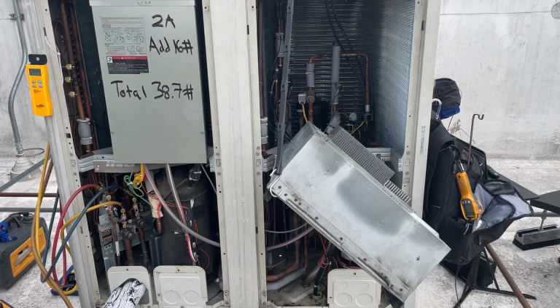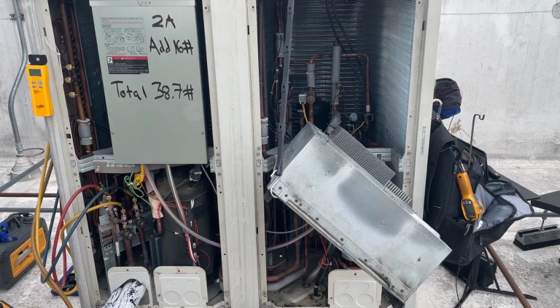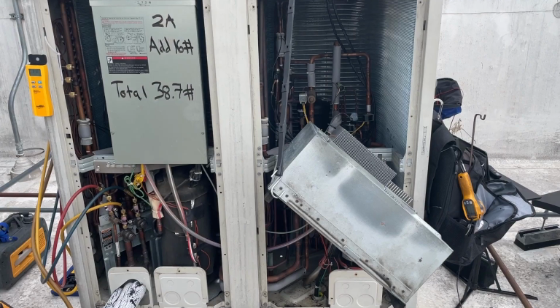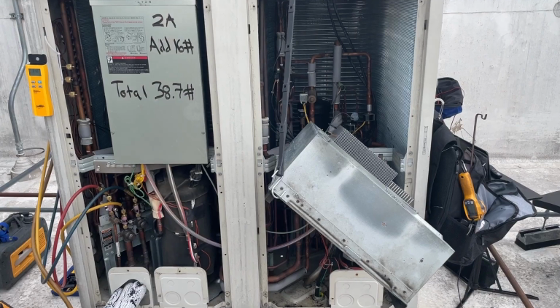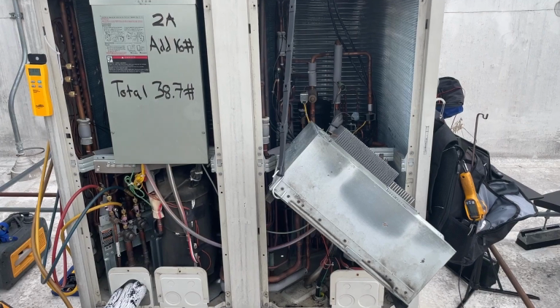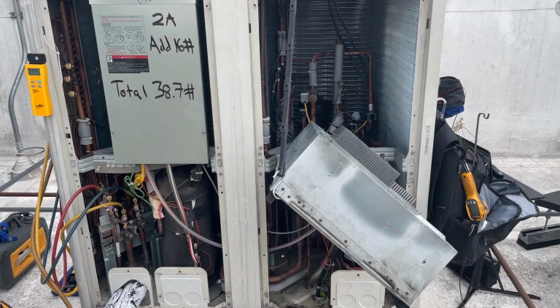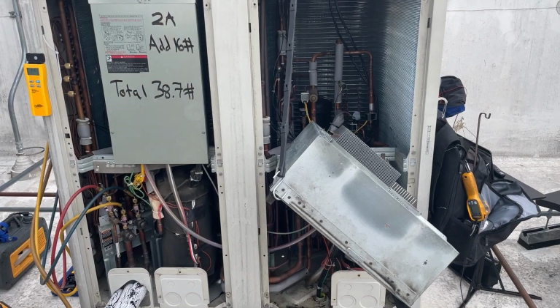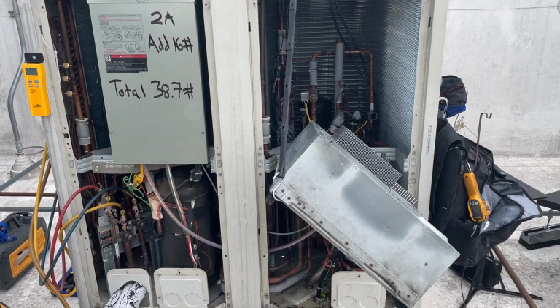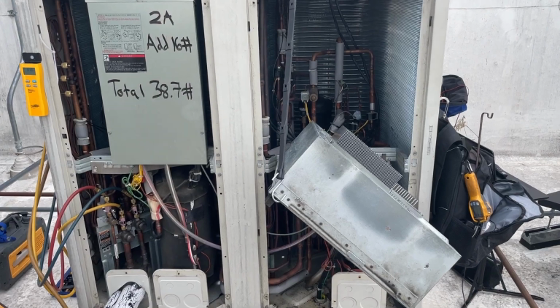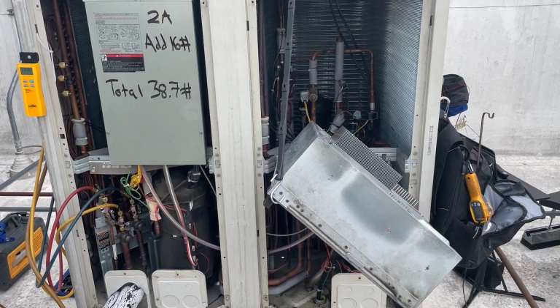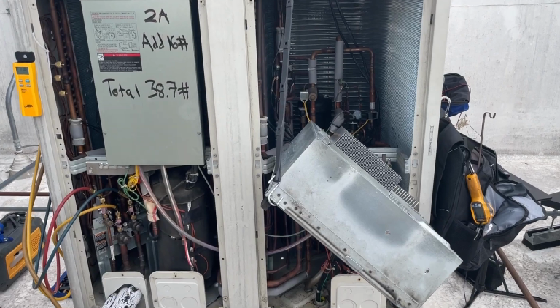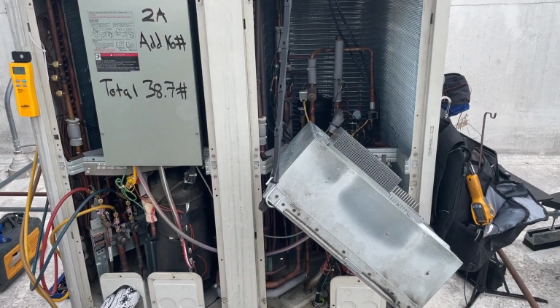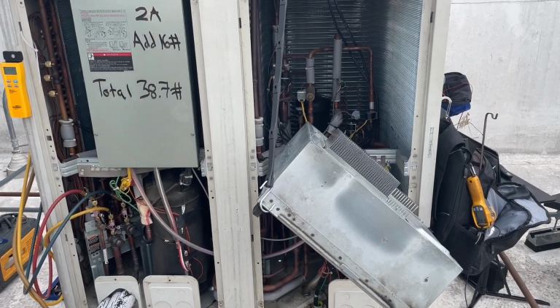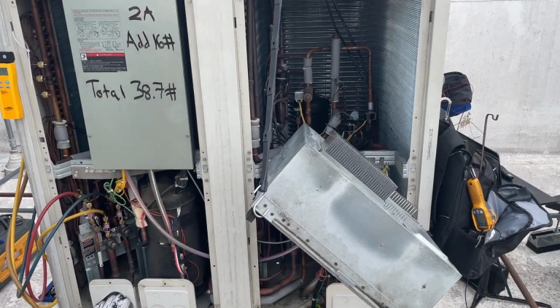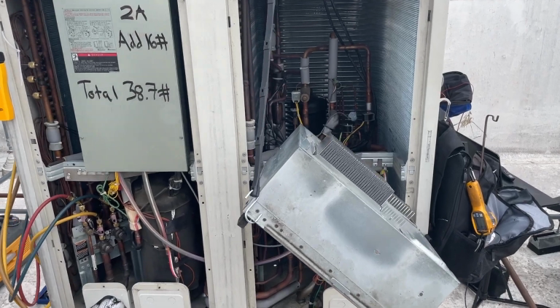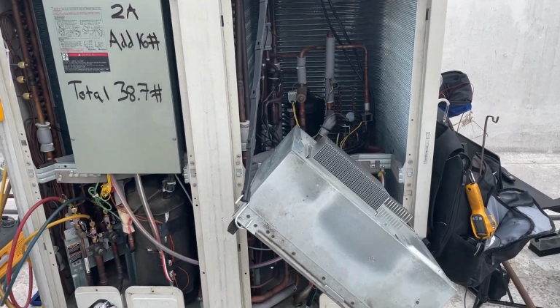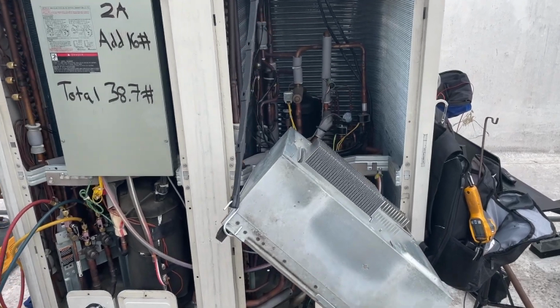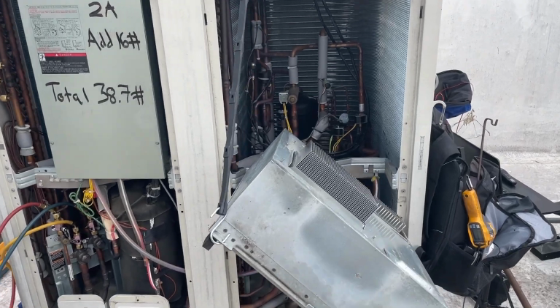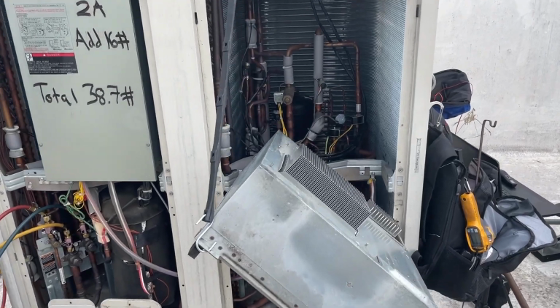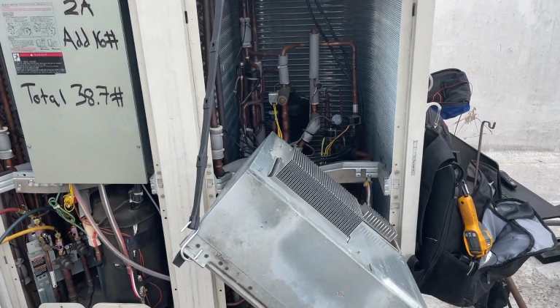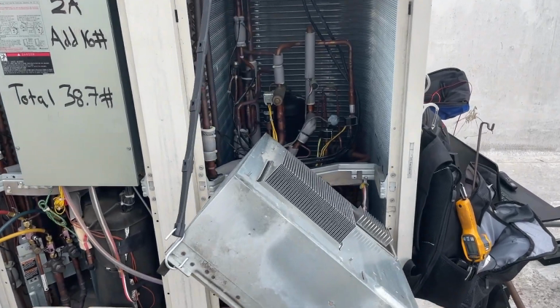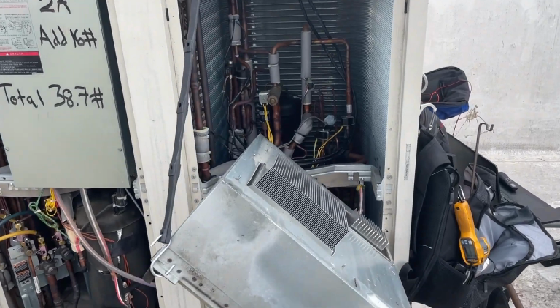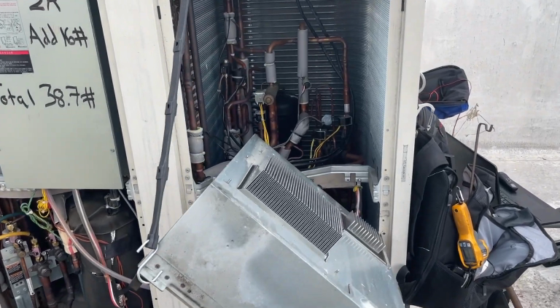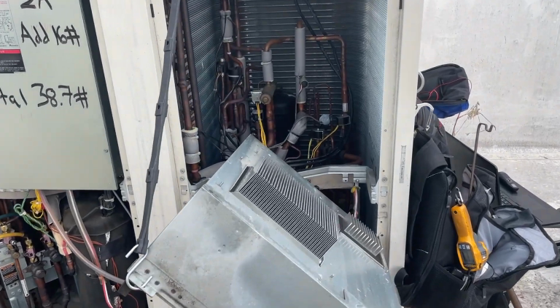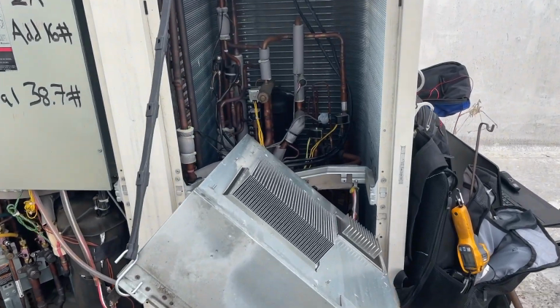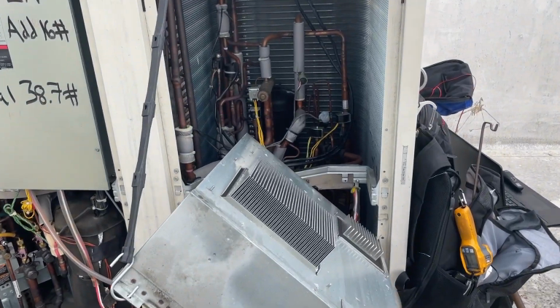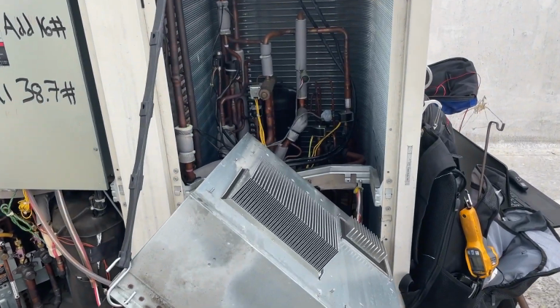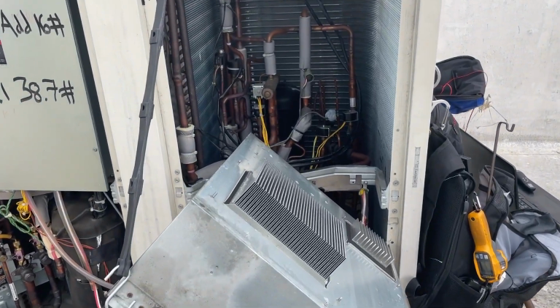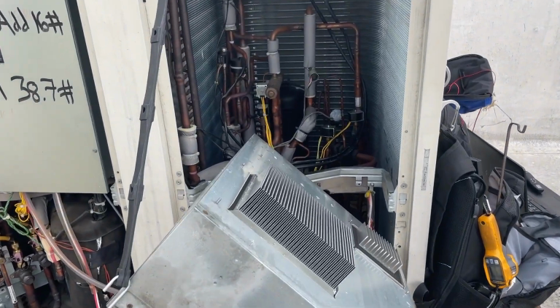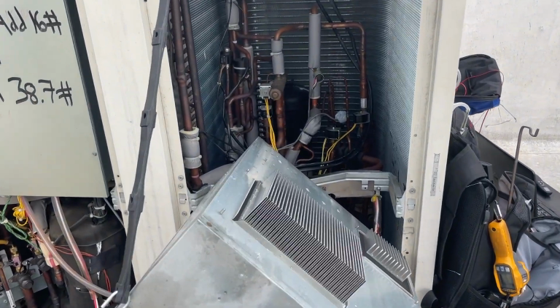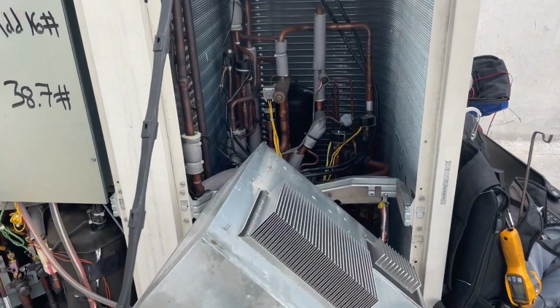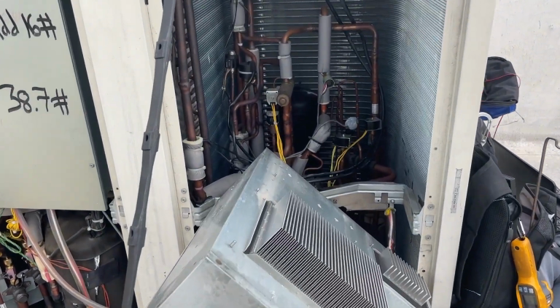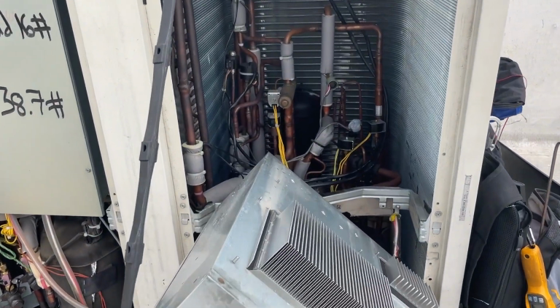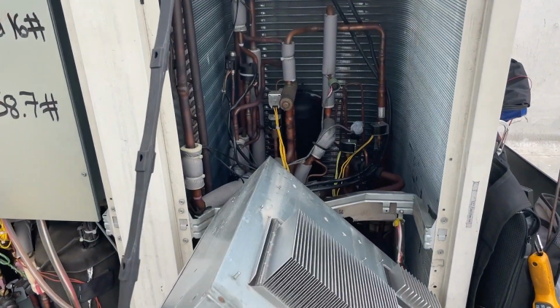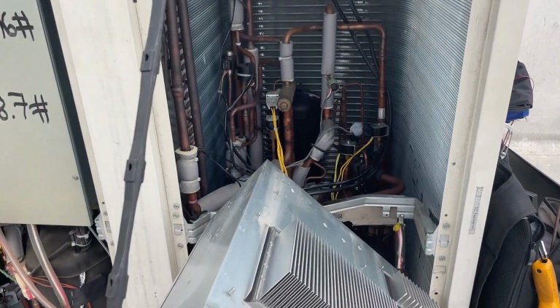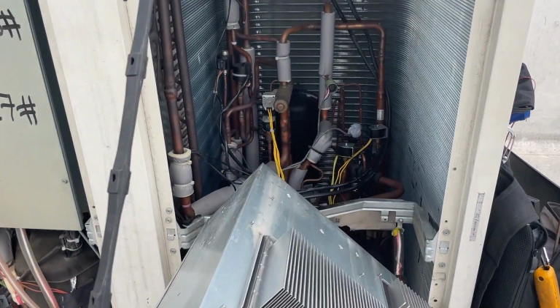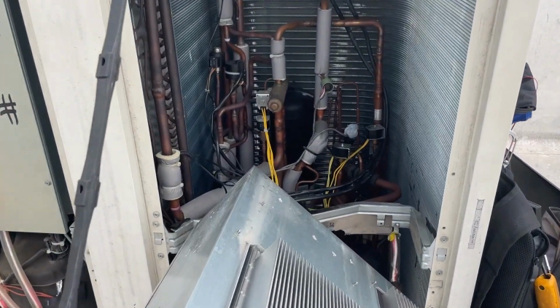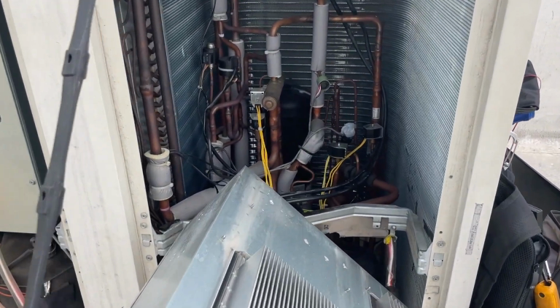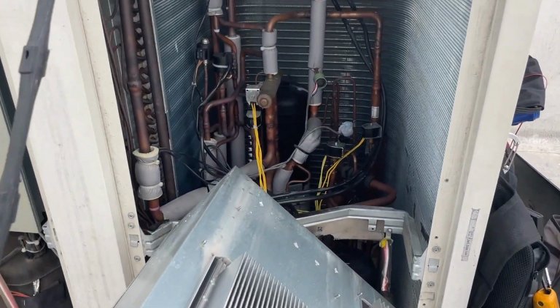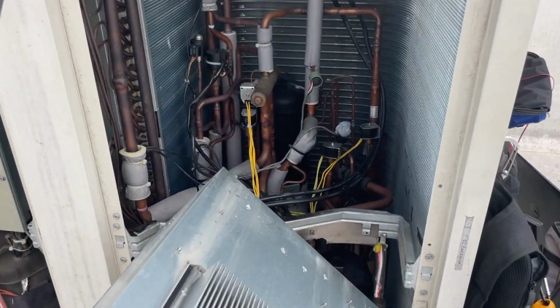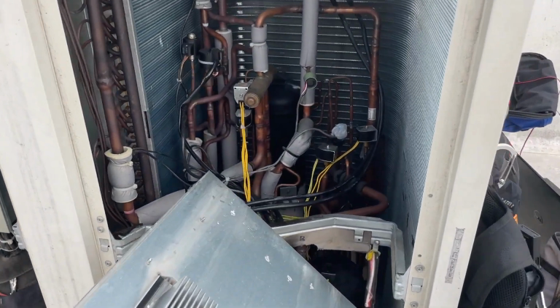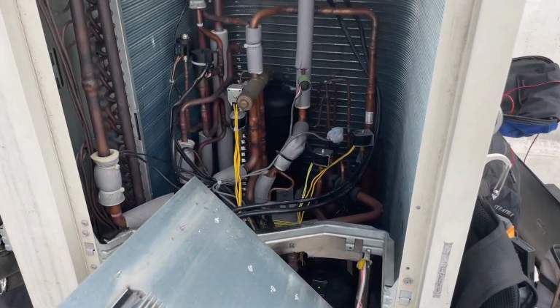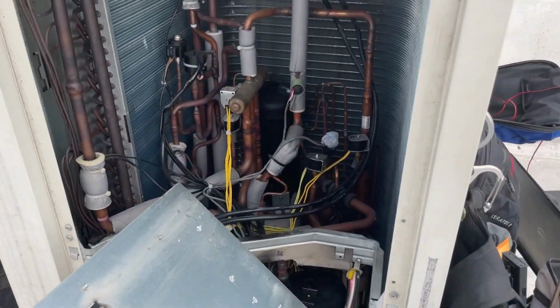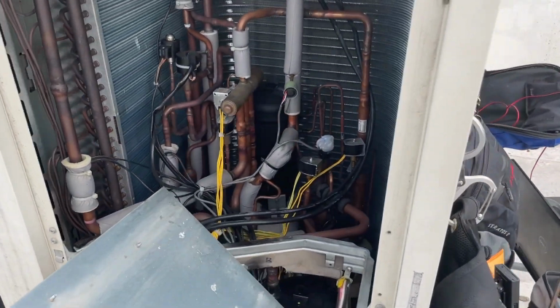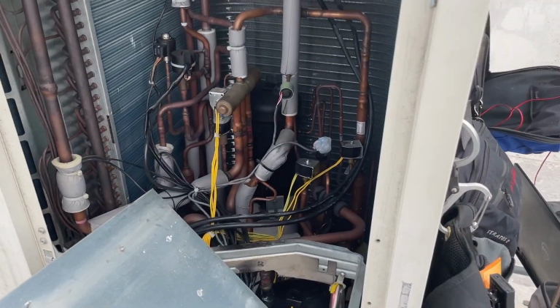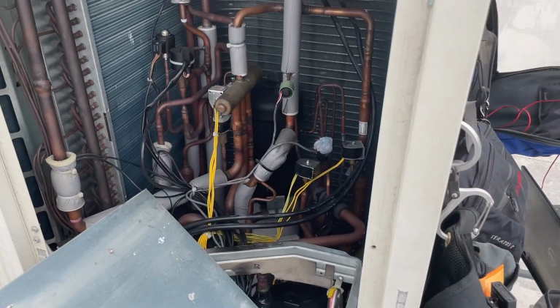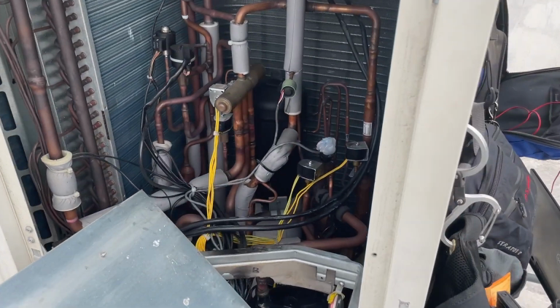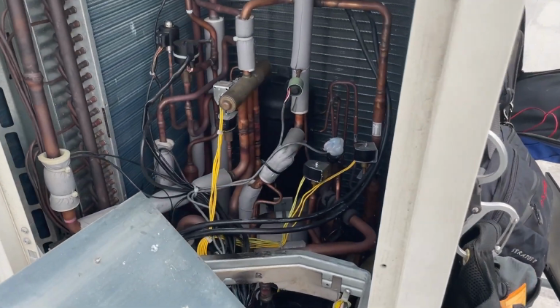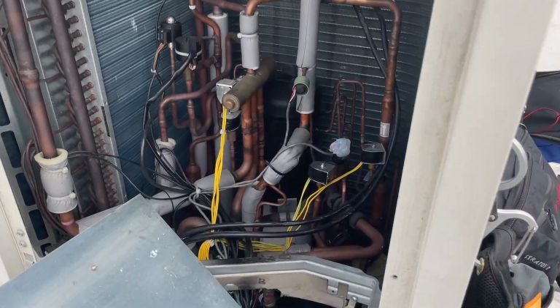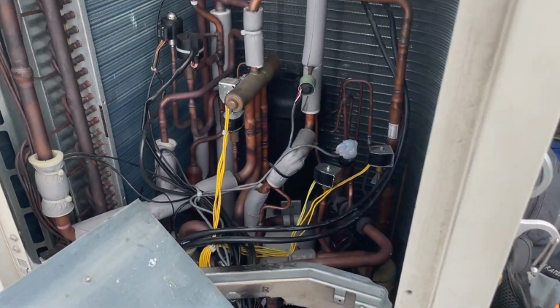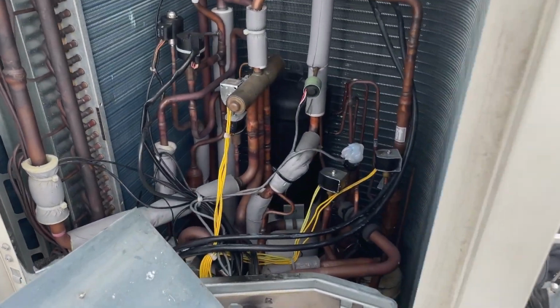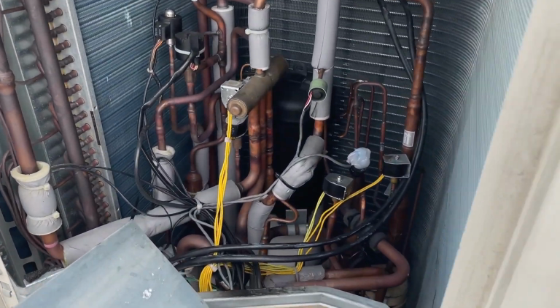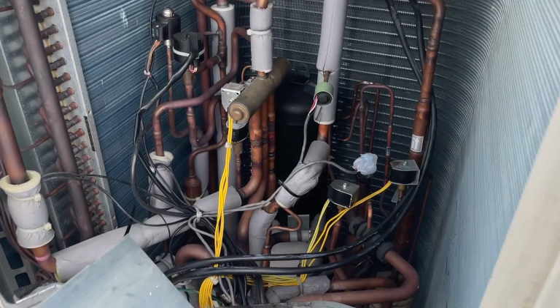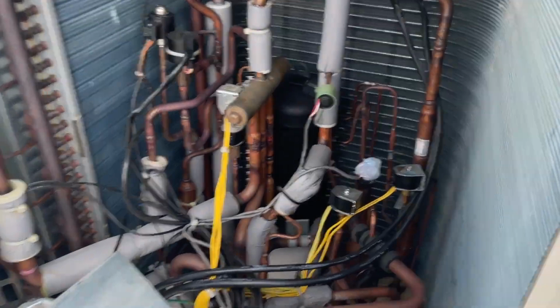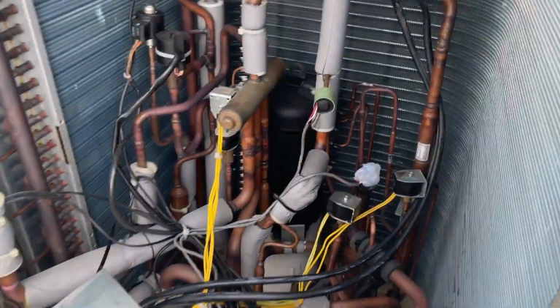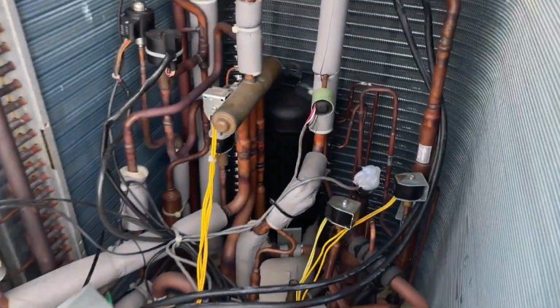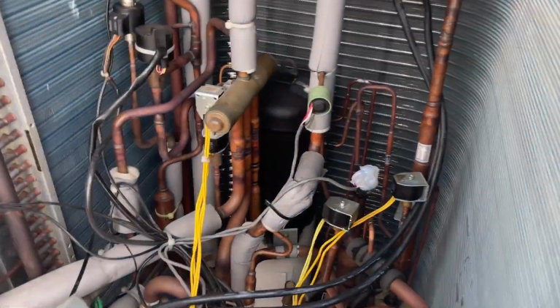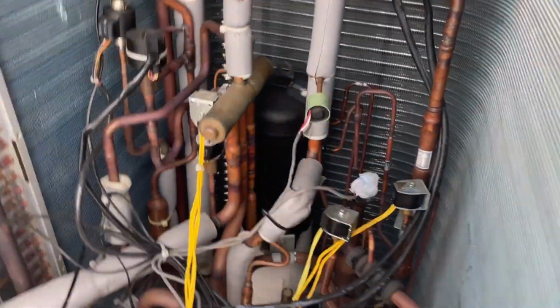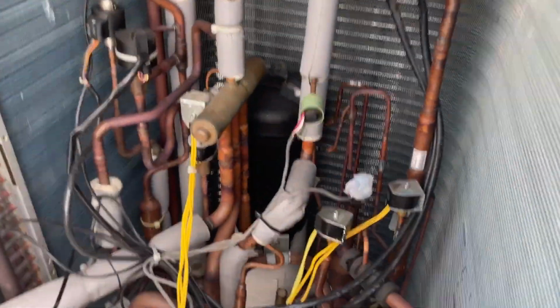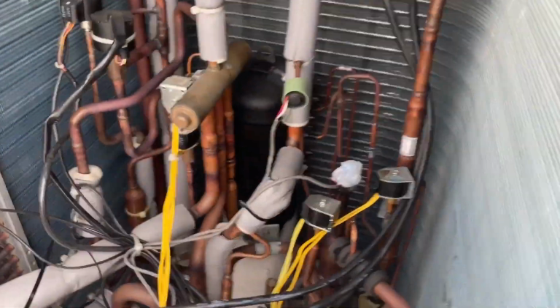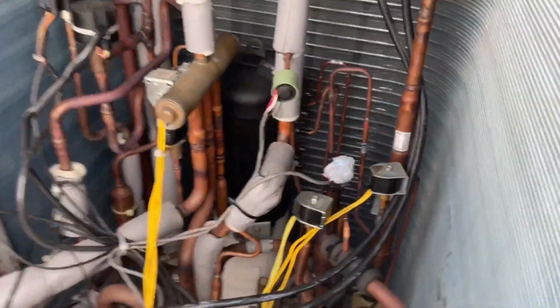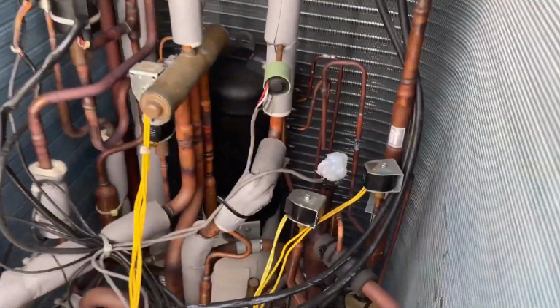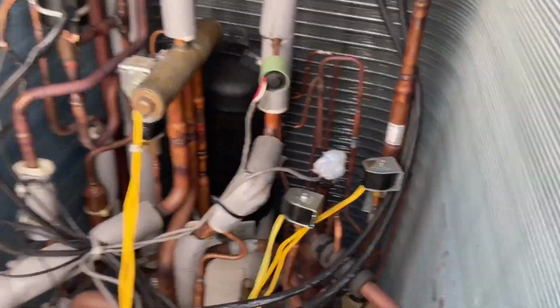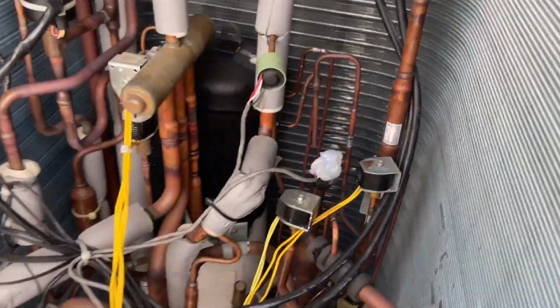Got a Daikin VRV3 here, and have I got an interesting one today.